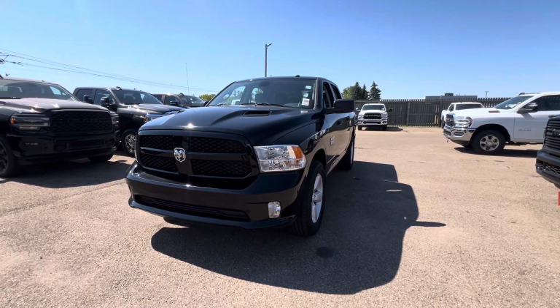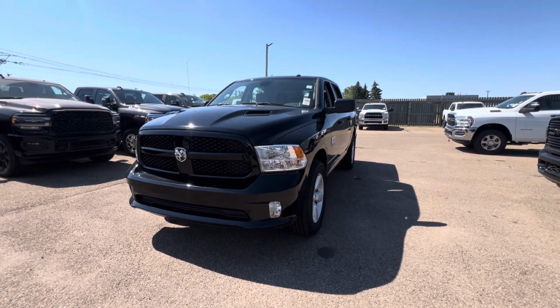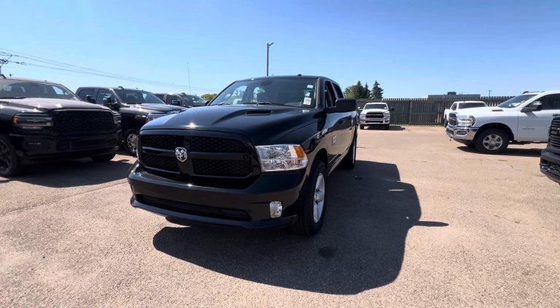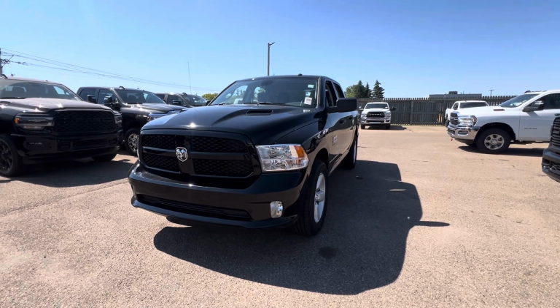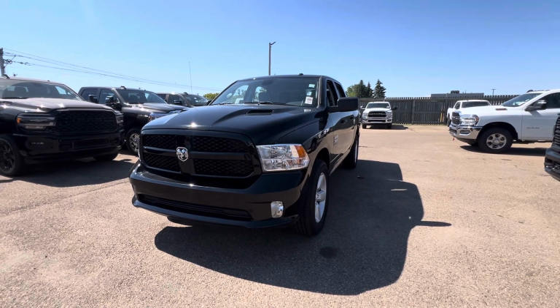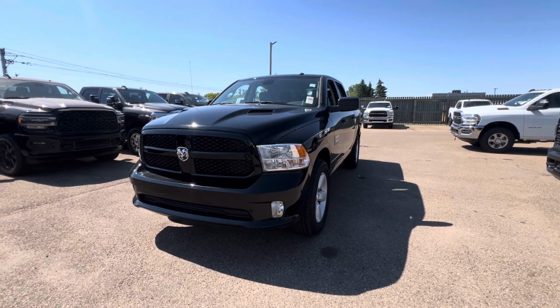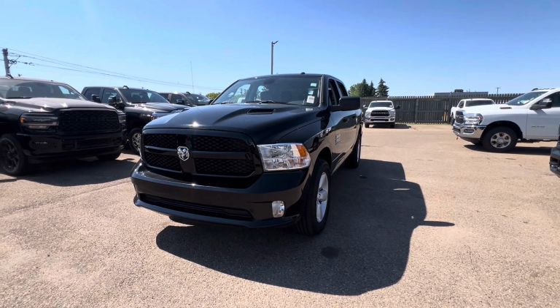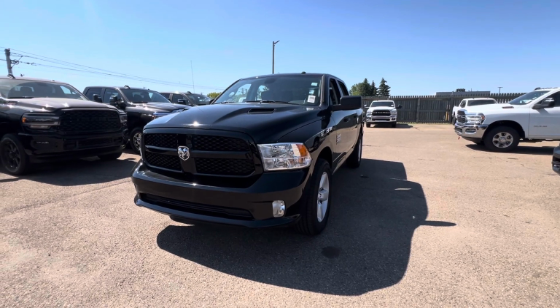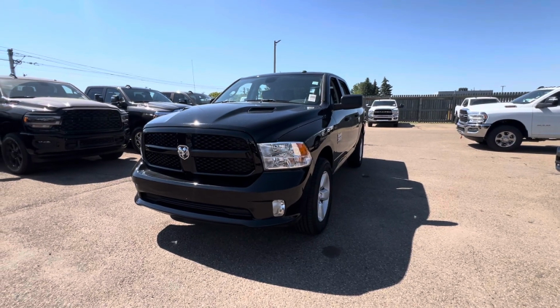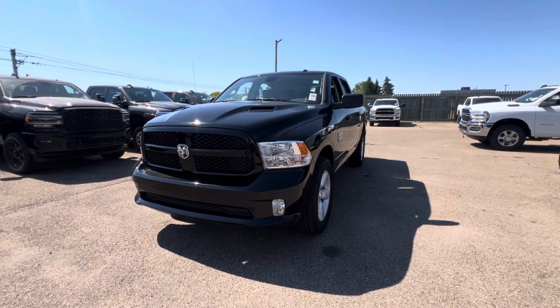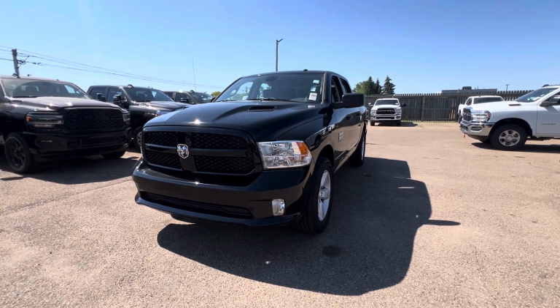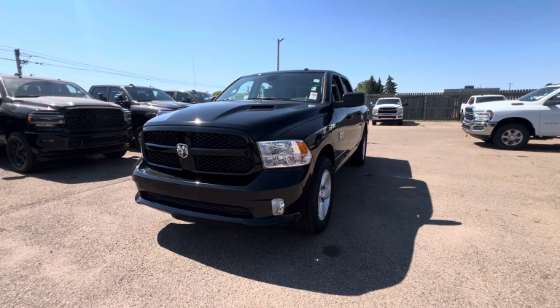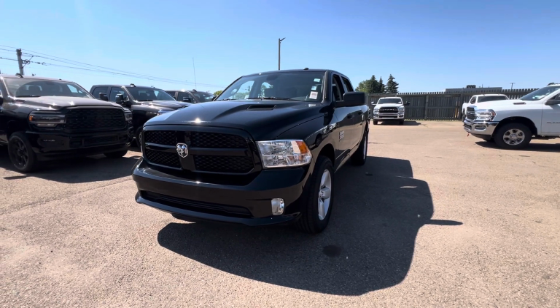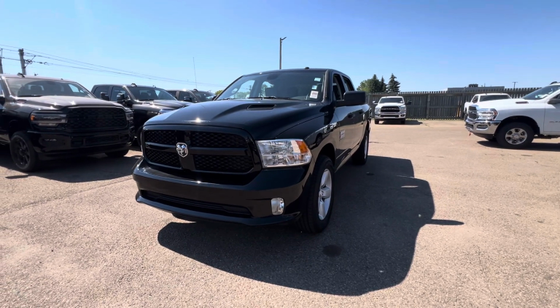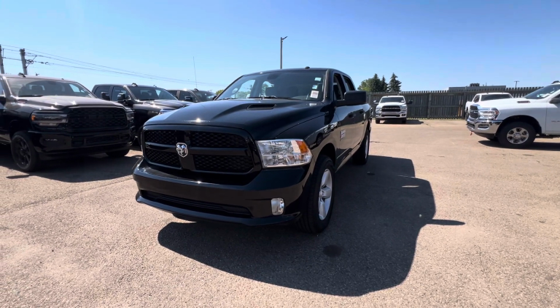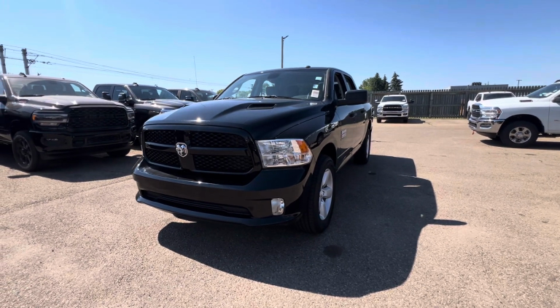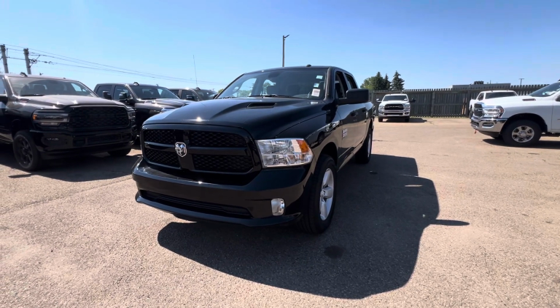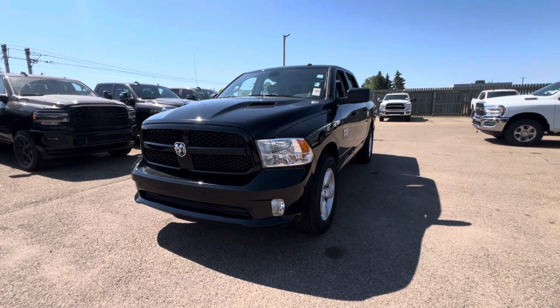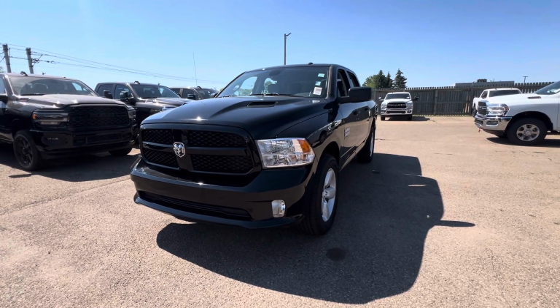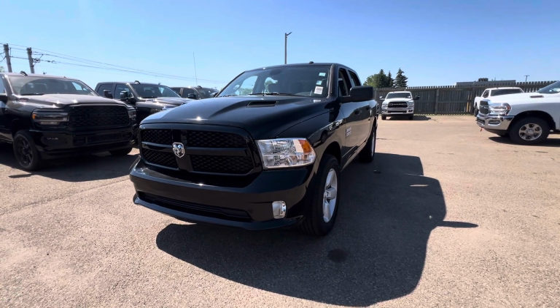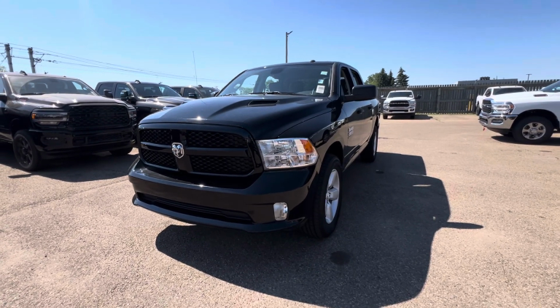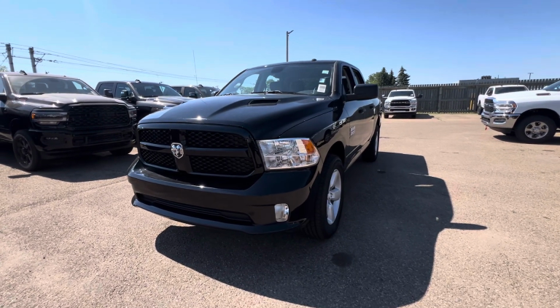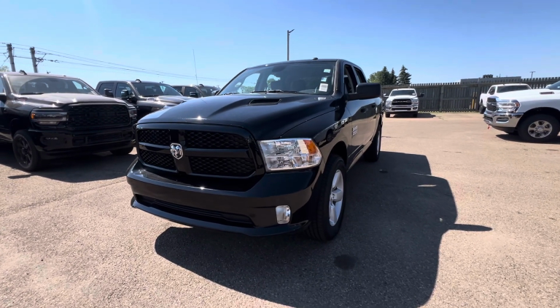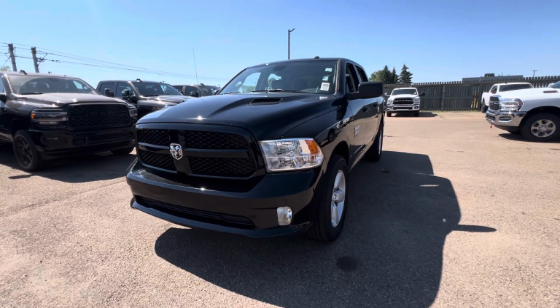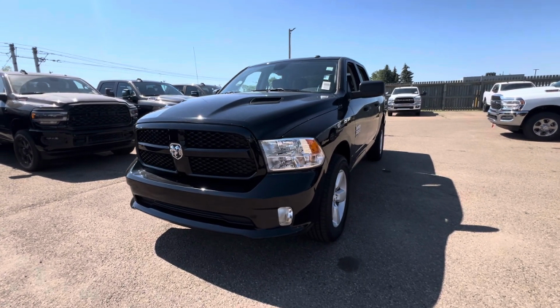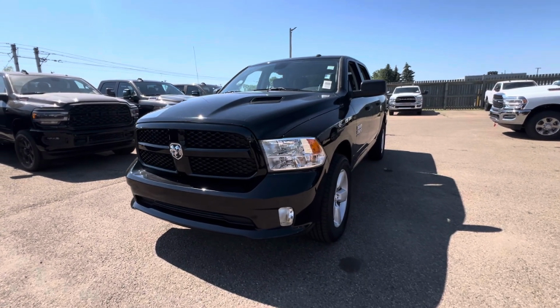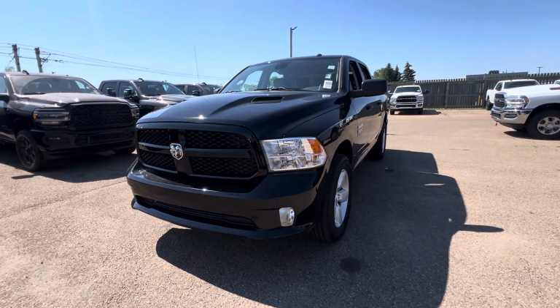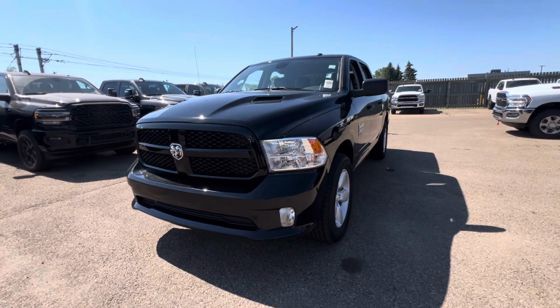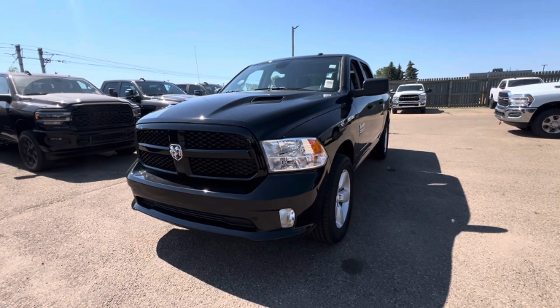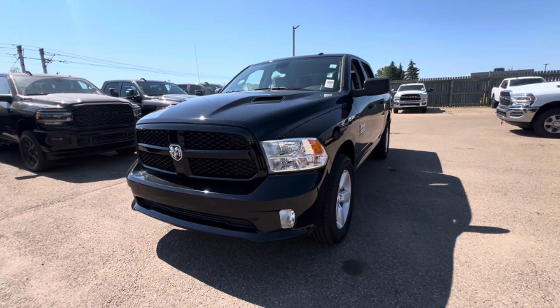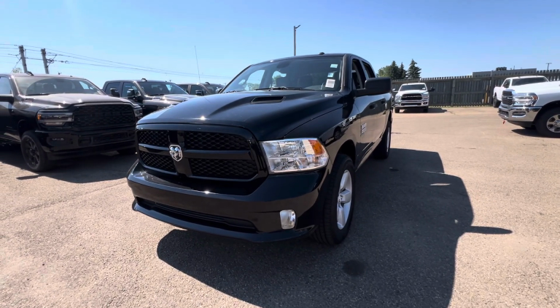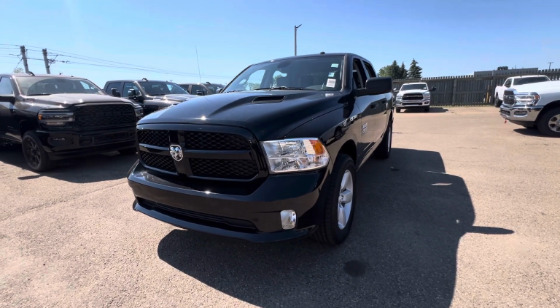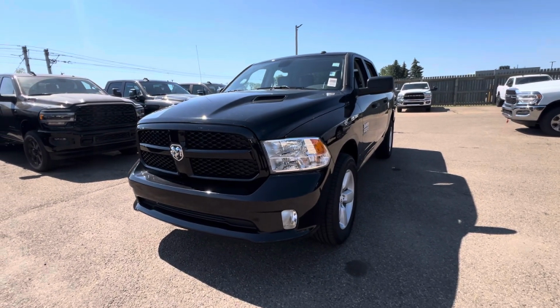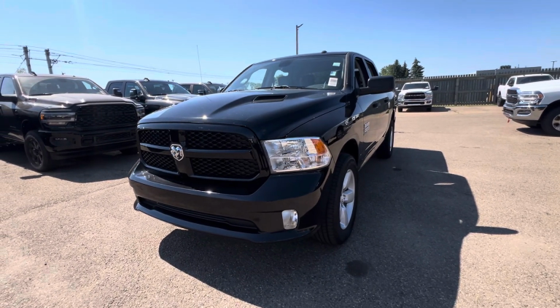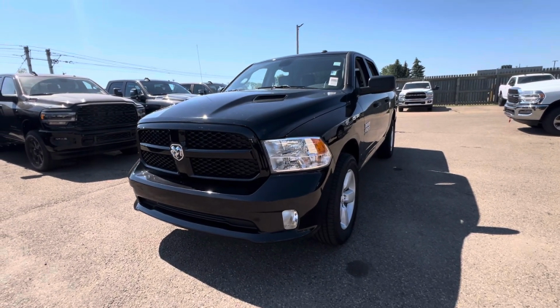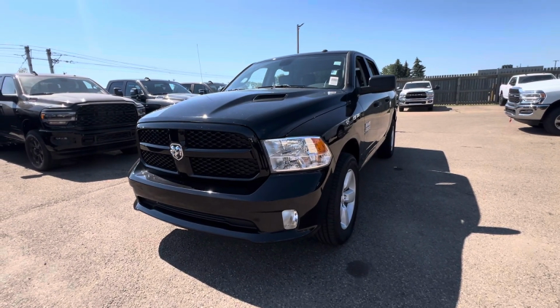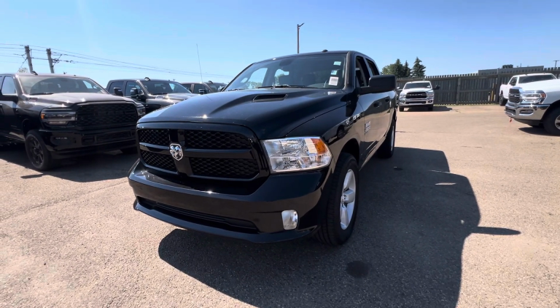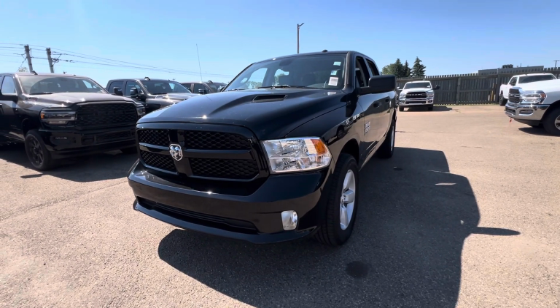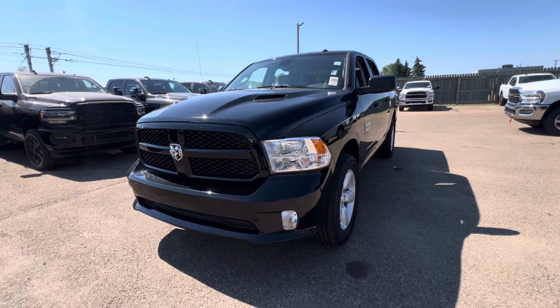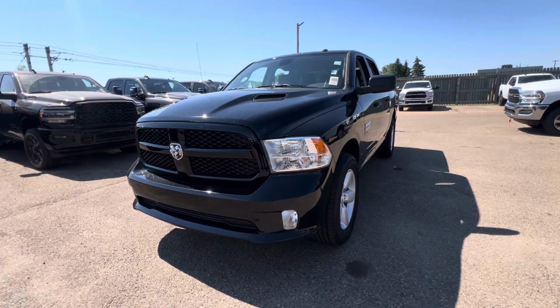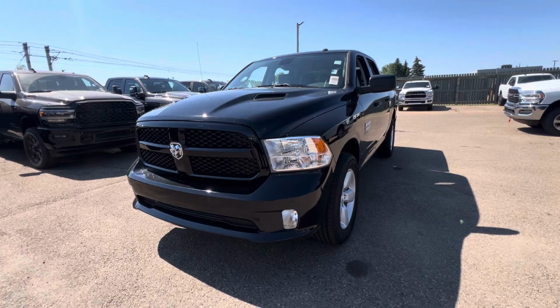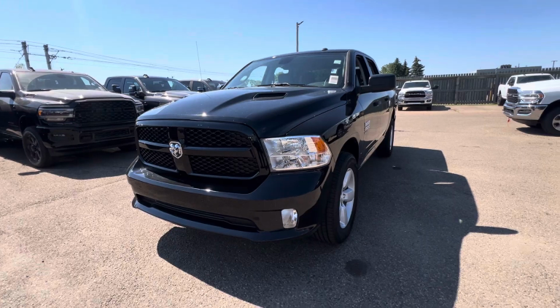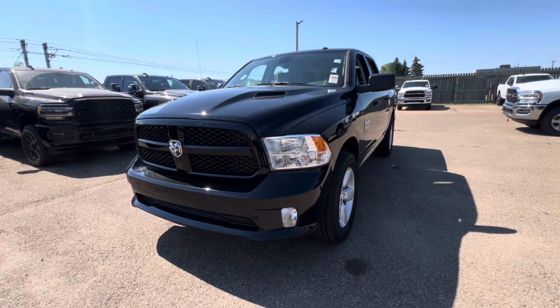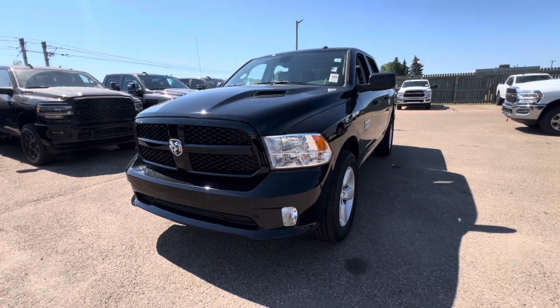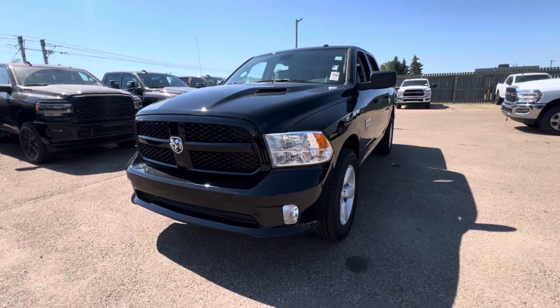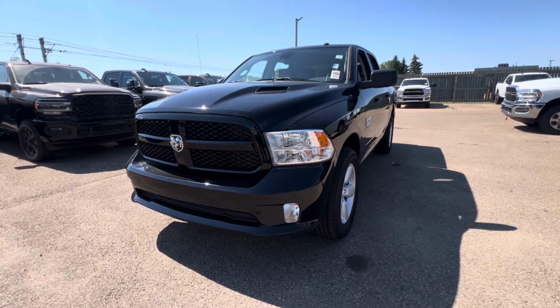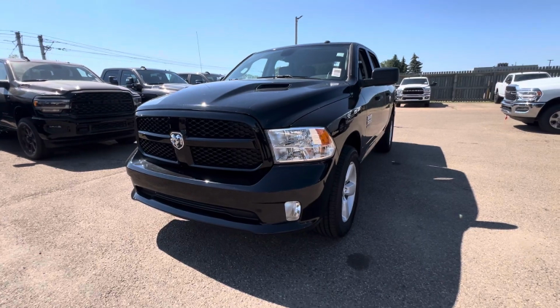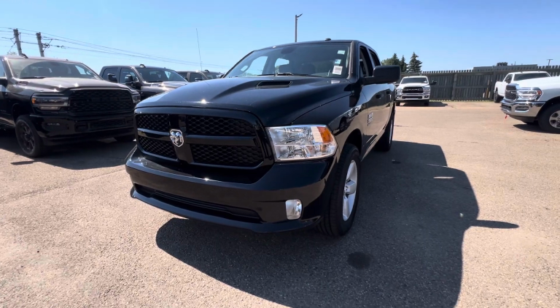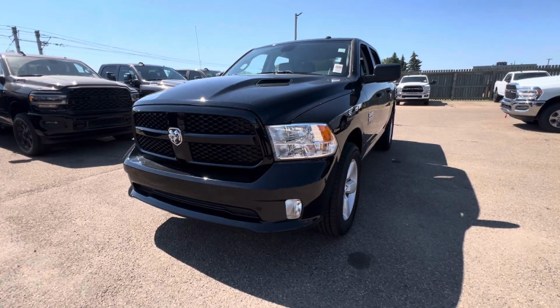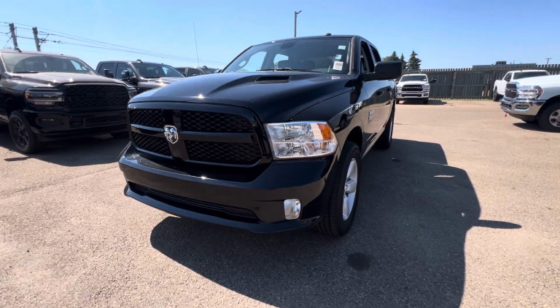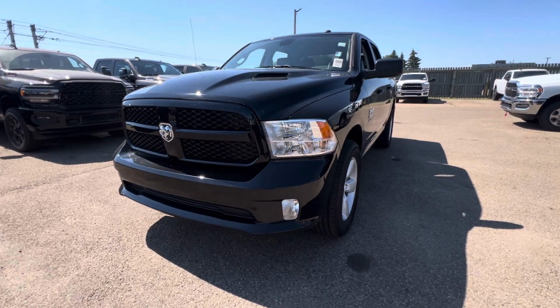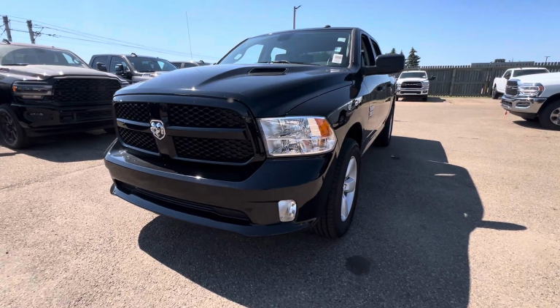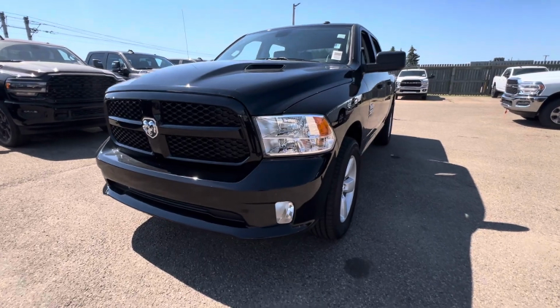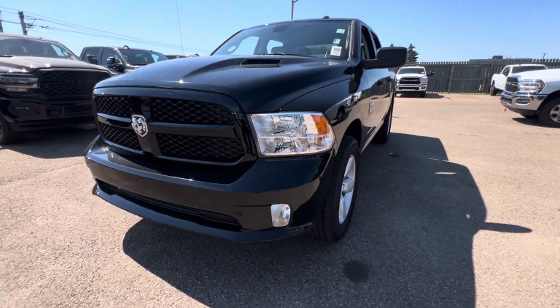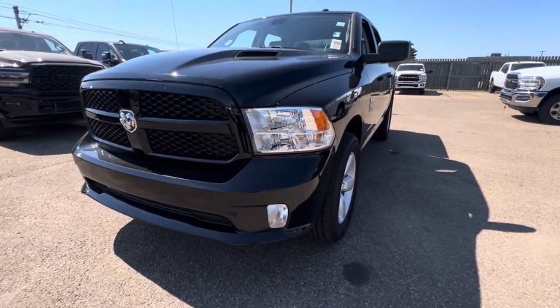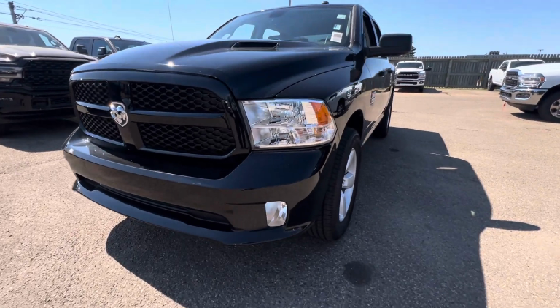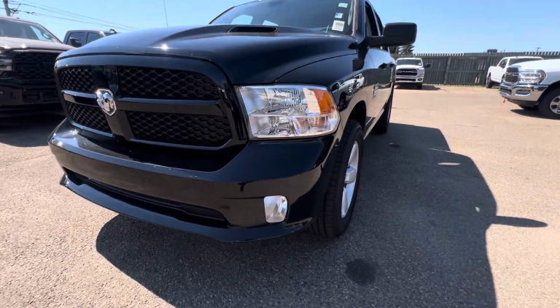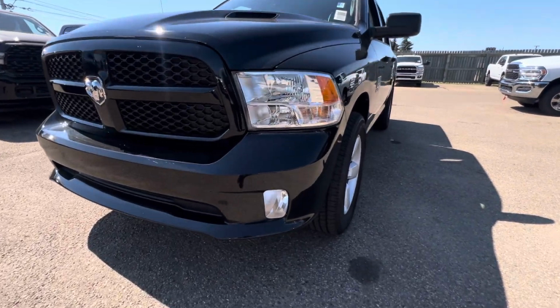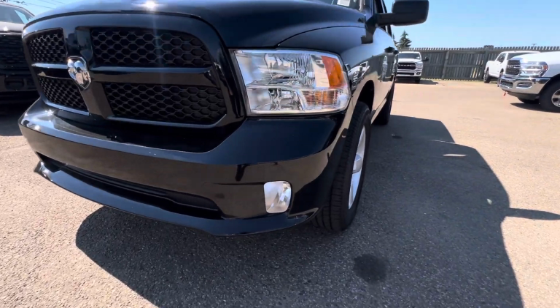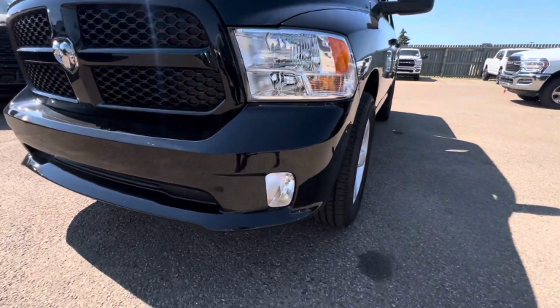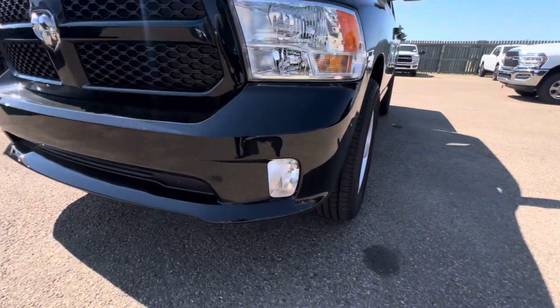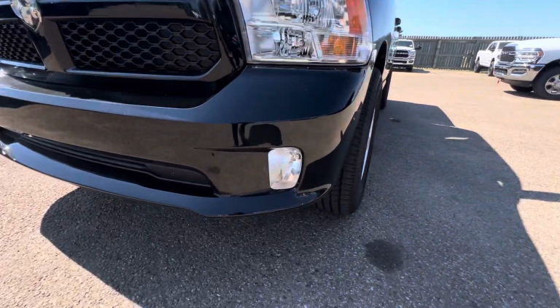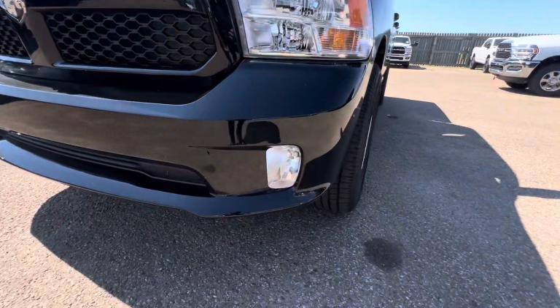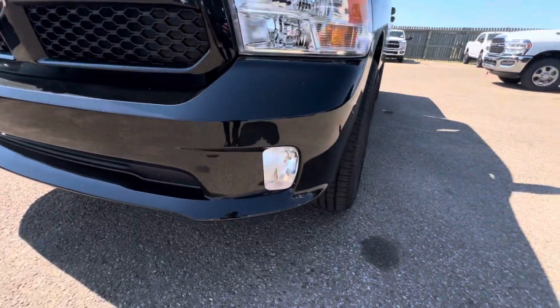Hey Richard, making you over here from London Dairy Dodge, just want to say thanks for inquiring with us. First off, this is the truck we were talking about here.